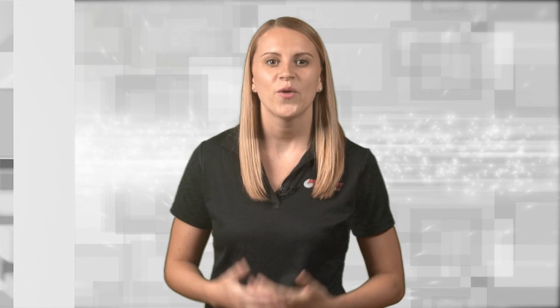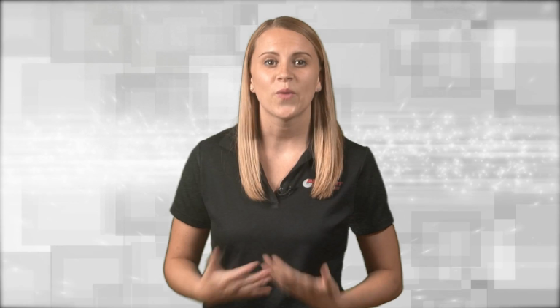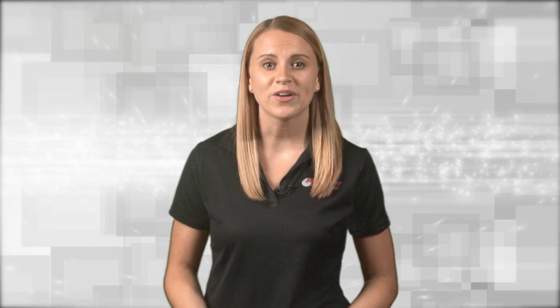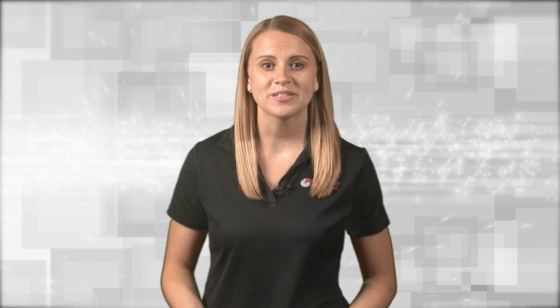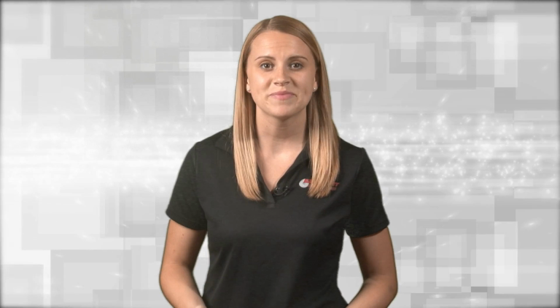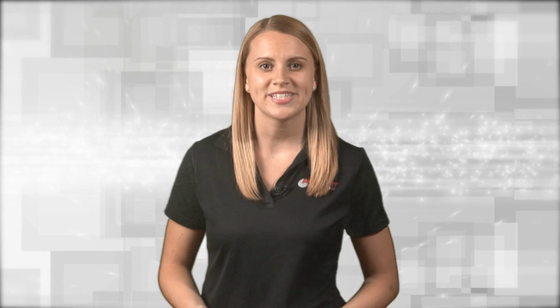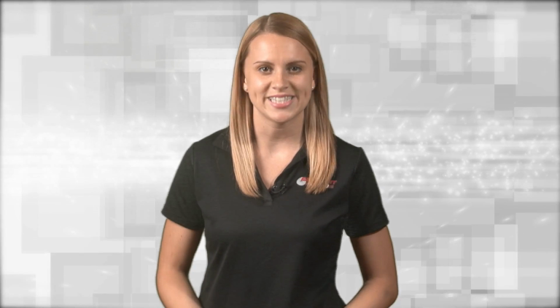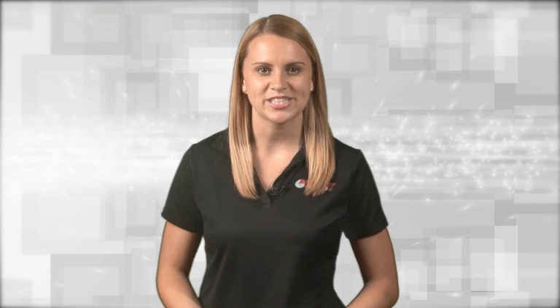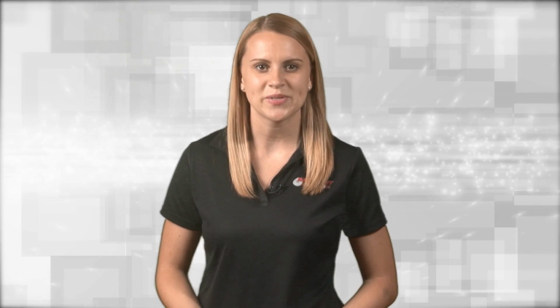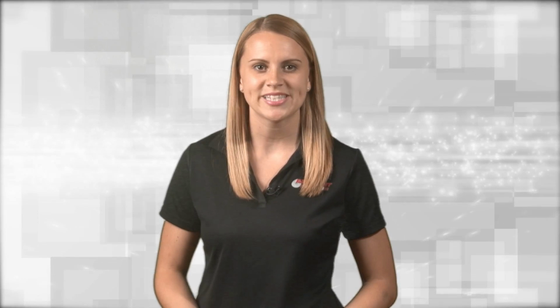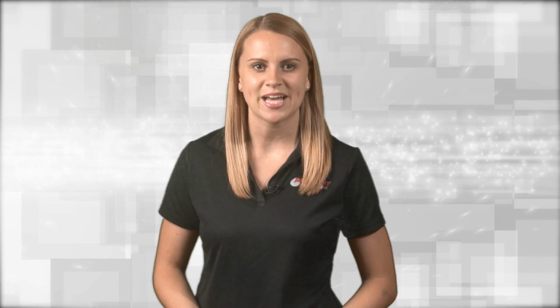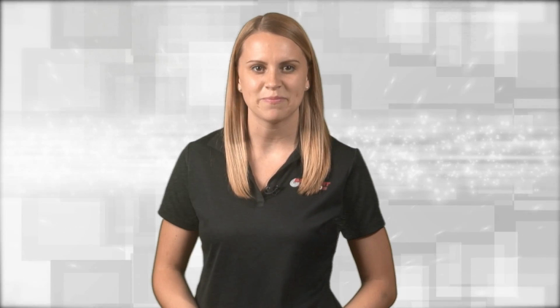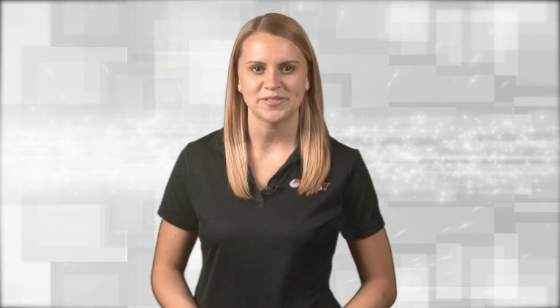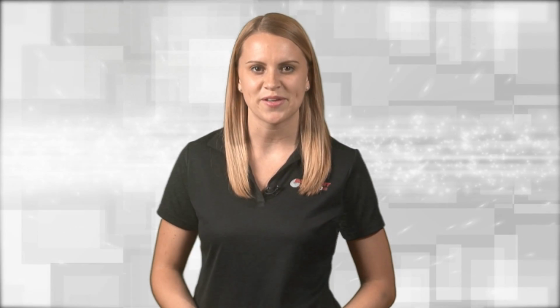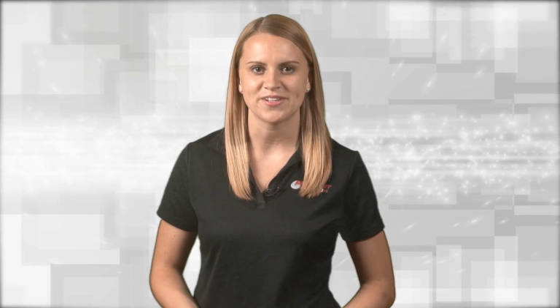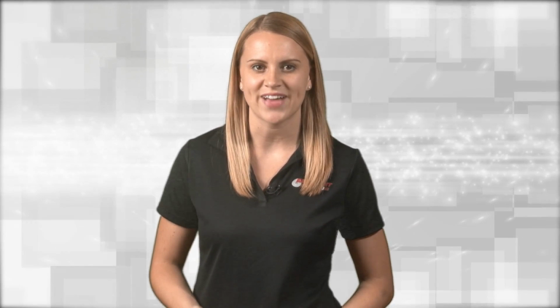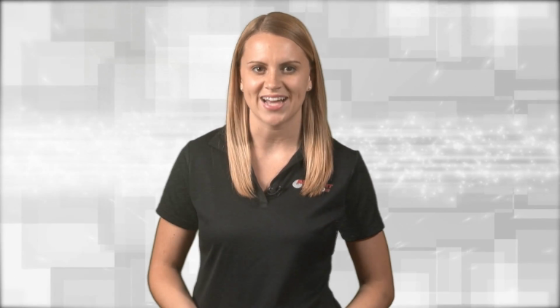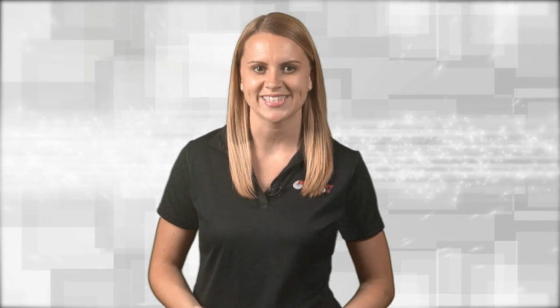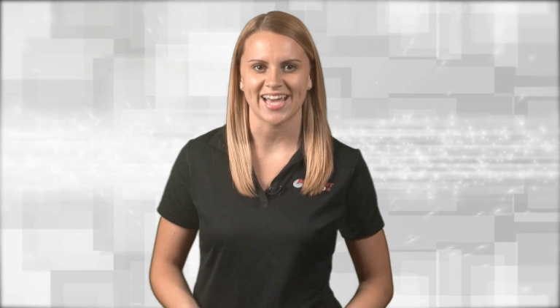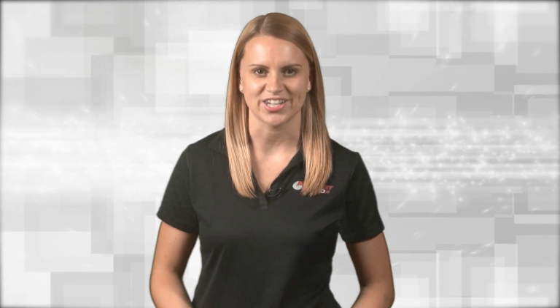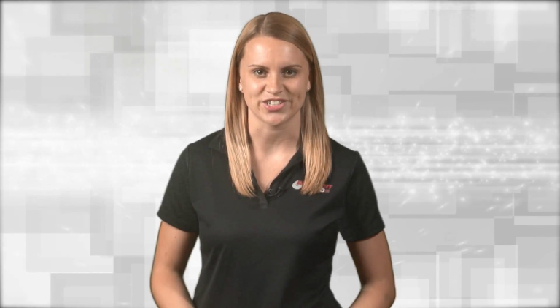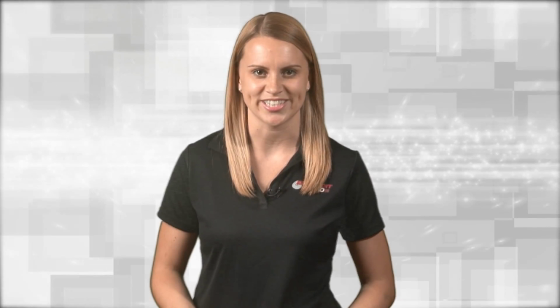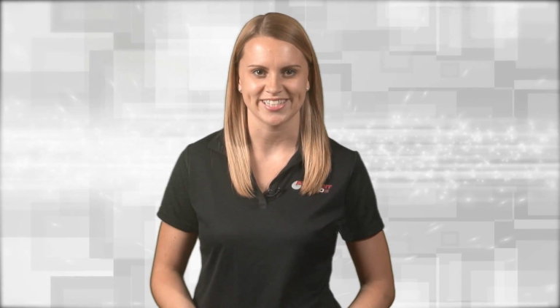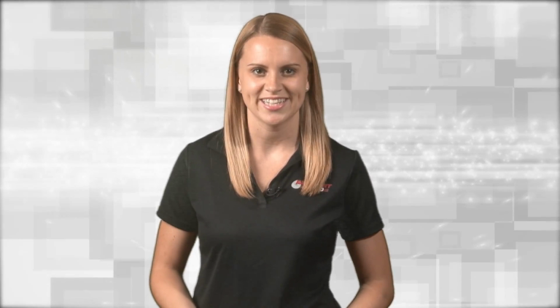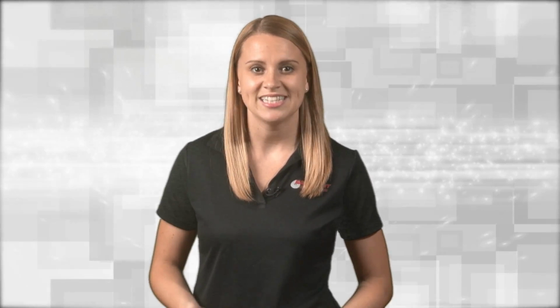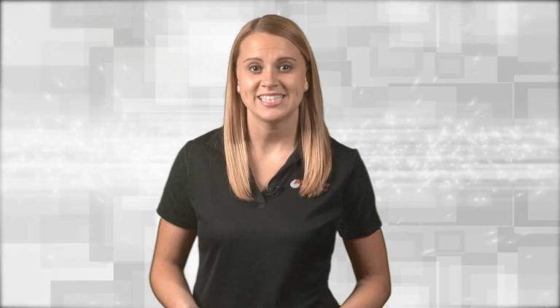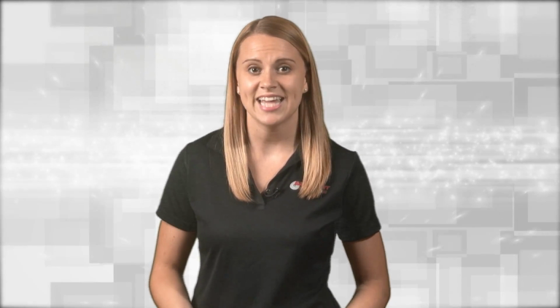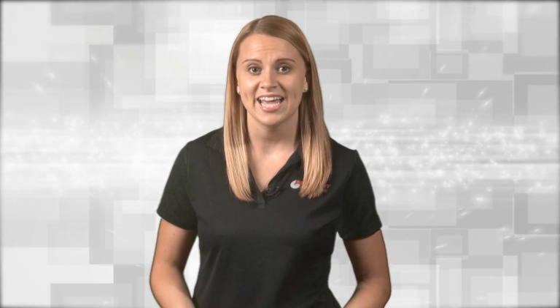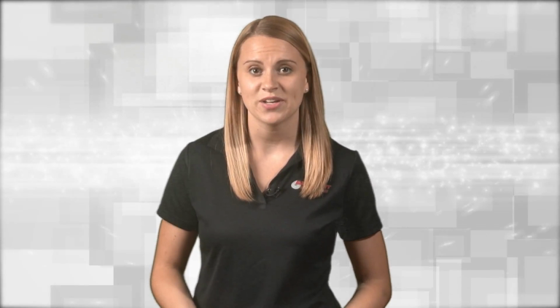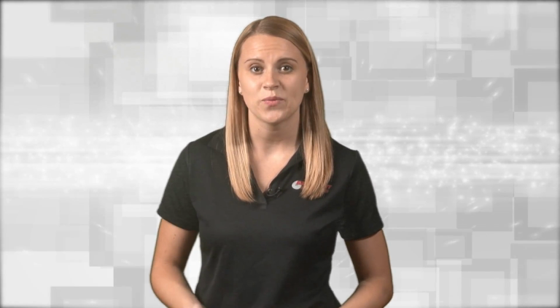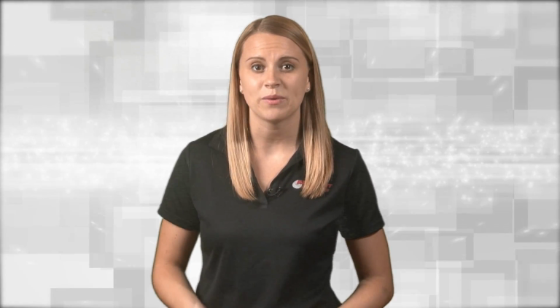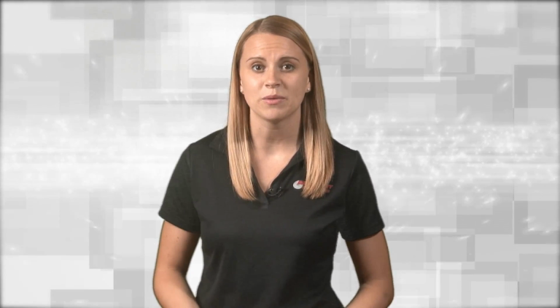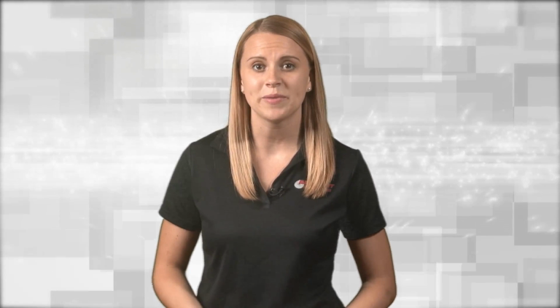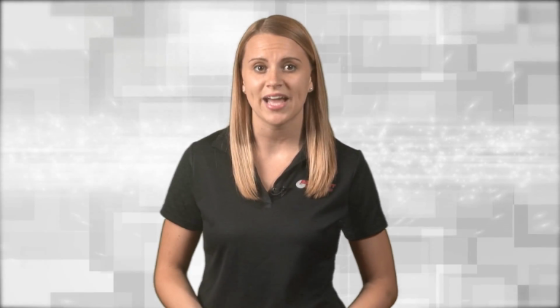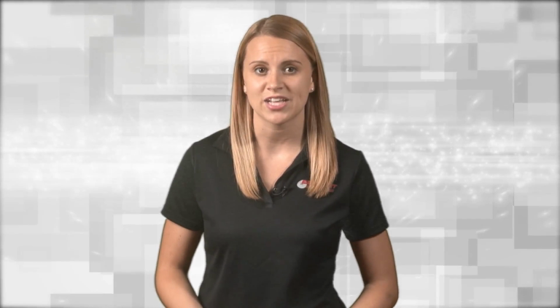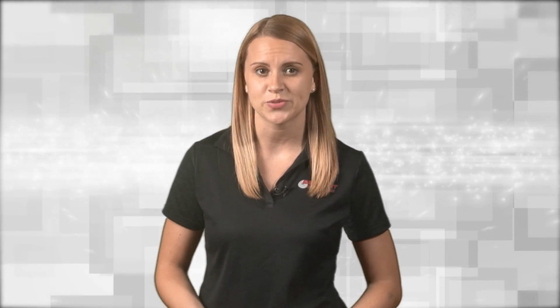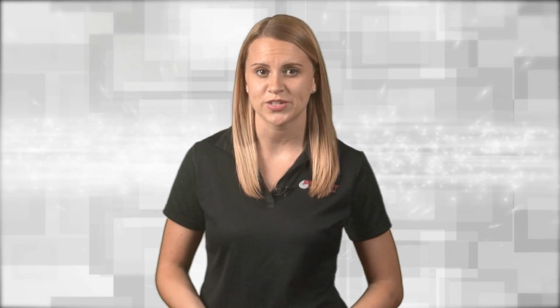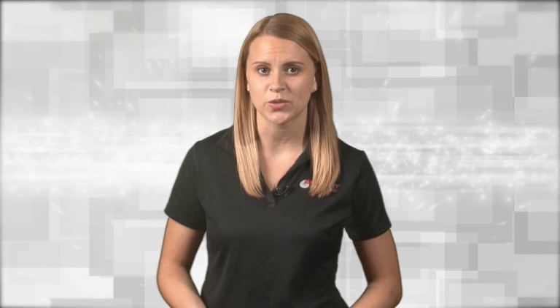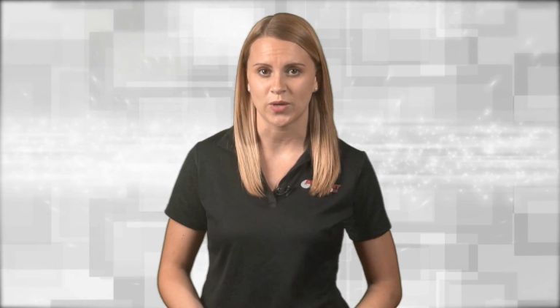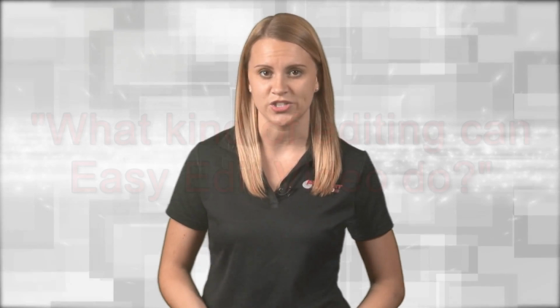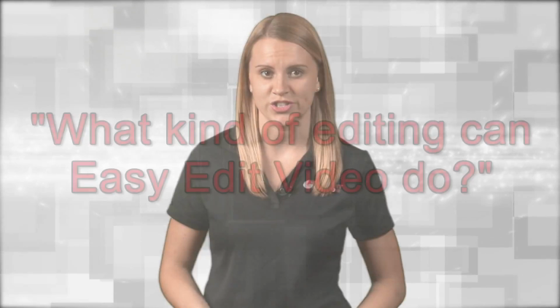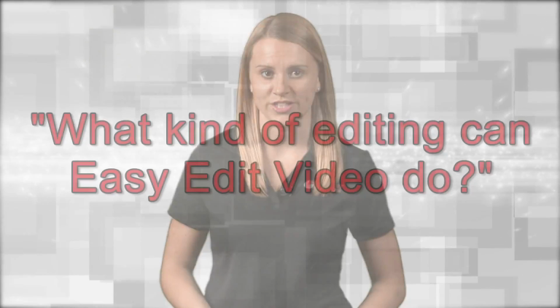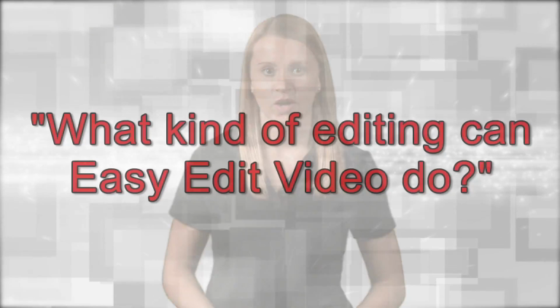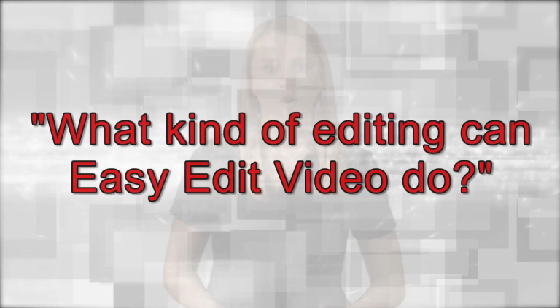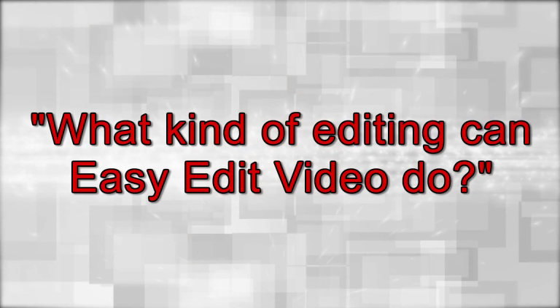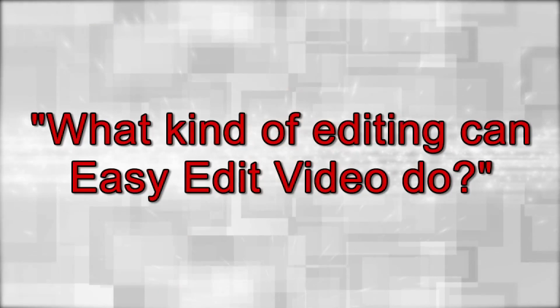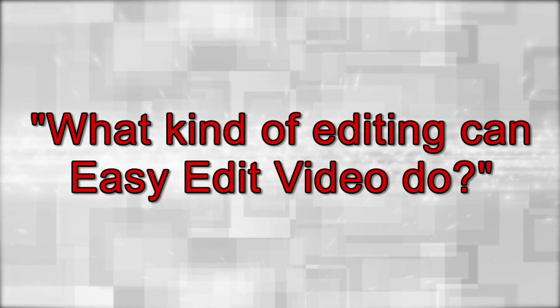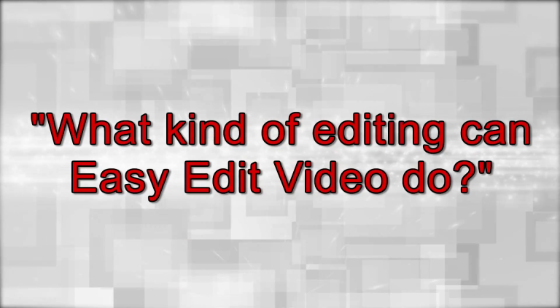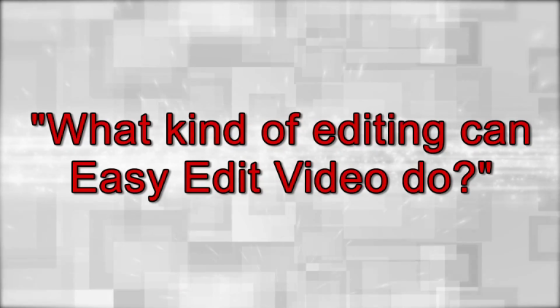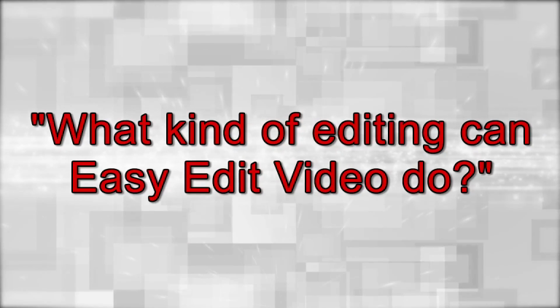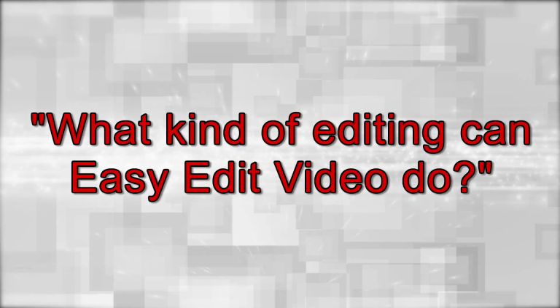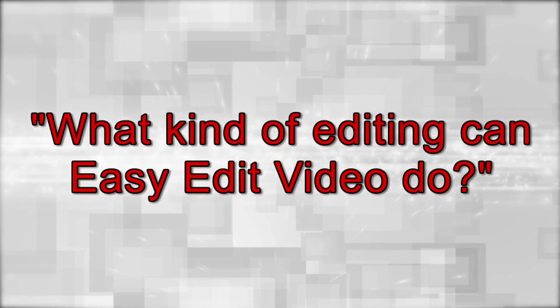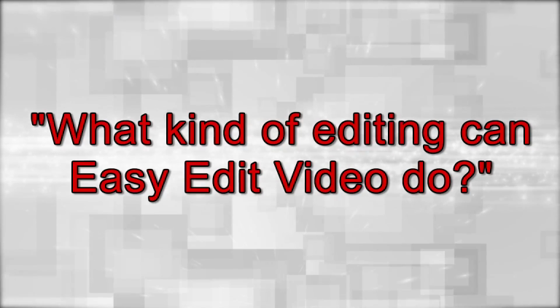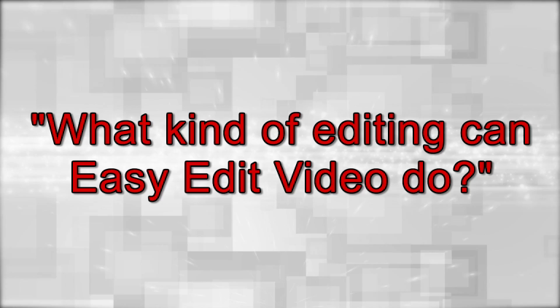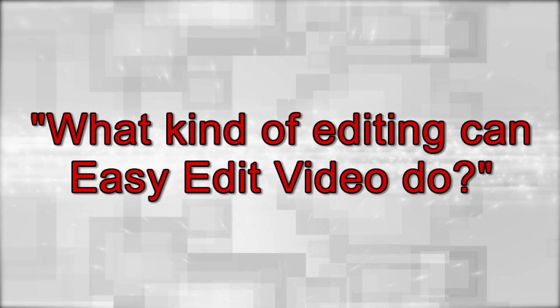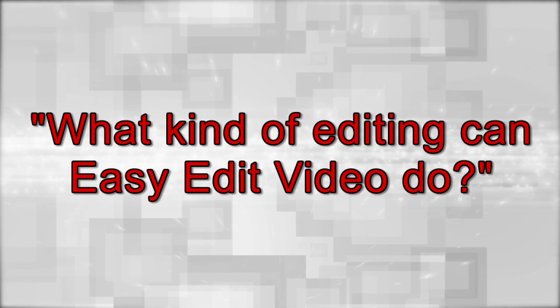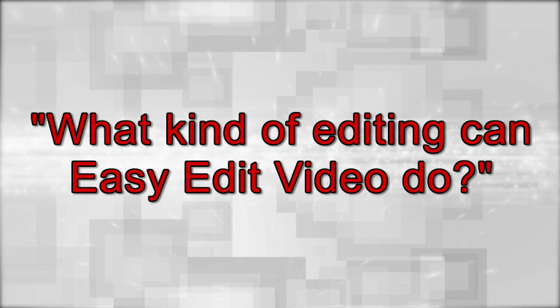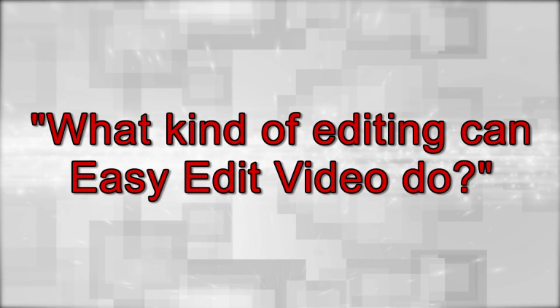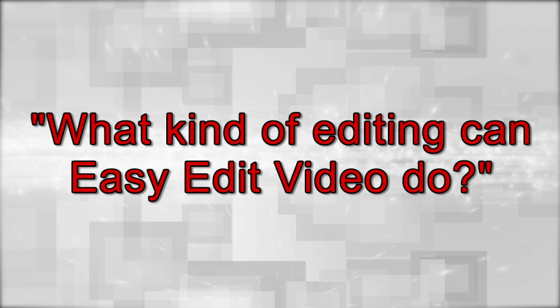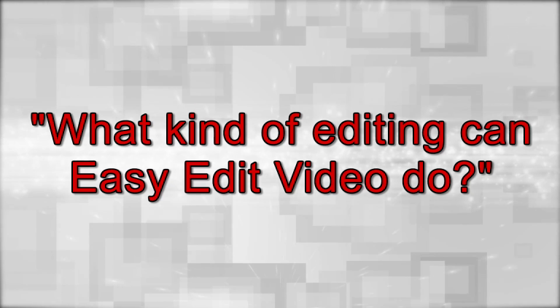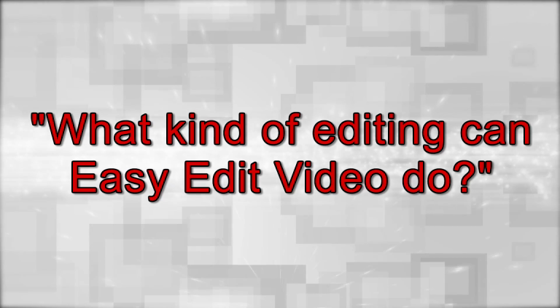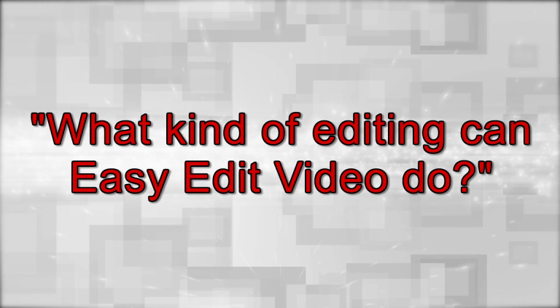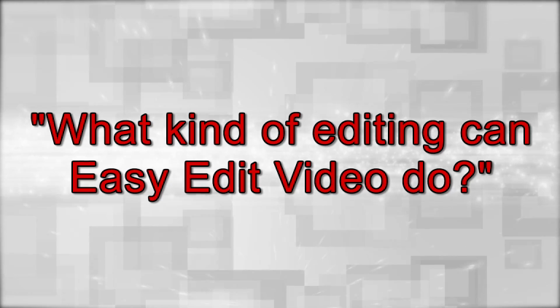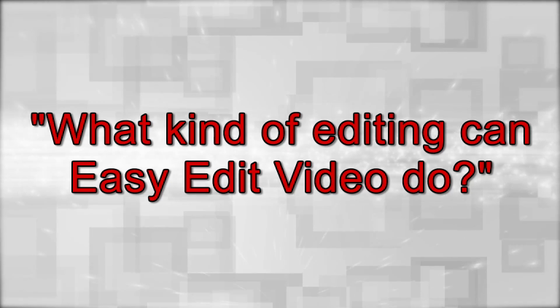Welcome to this week's episode of Ask Ashley. Today we will be answering the question: what kind of editing can Easy Edit Video do?